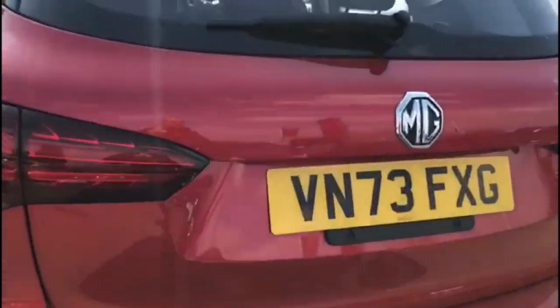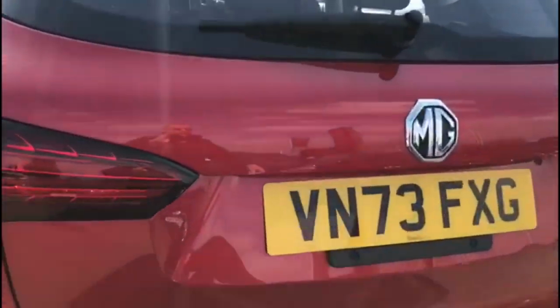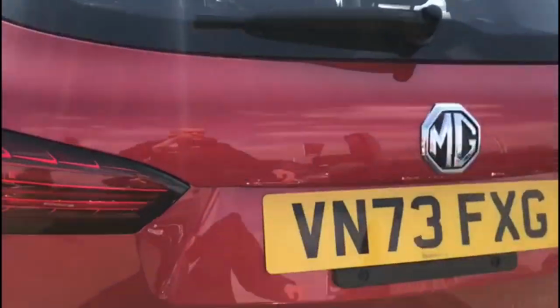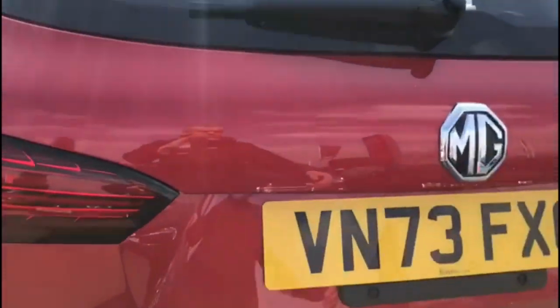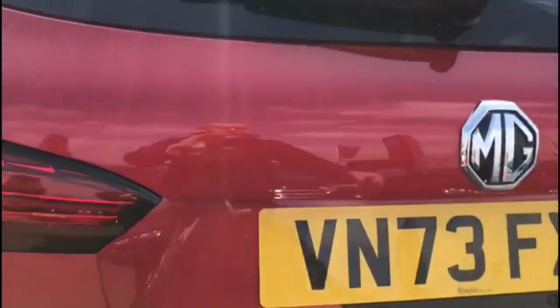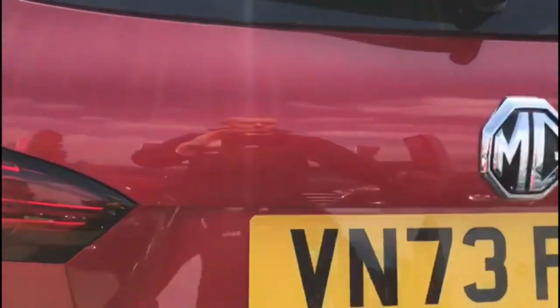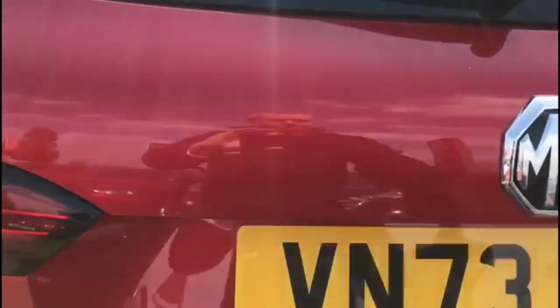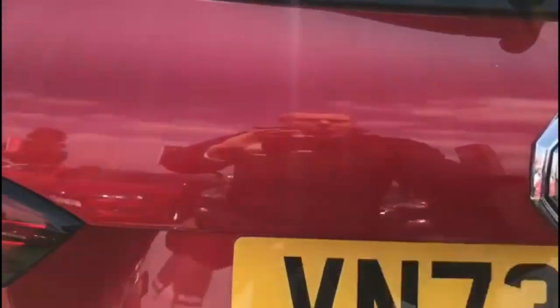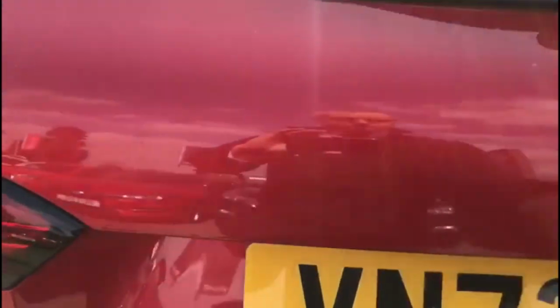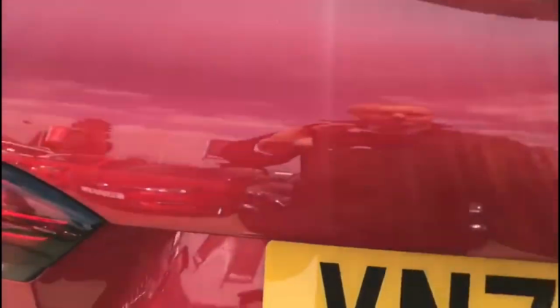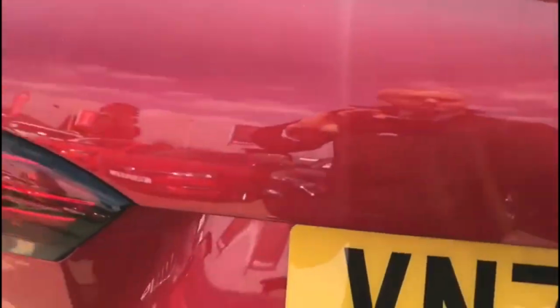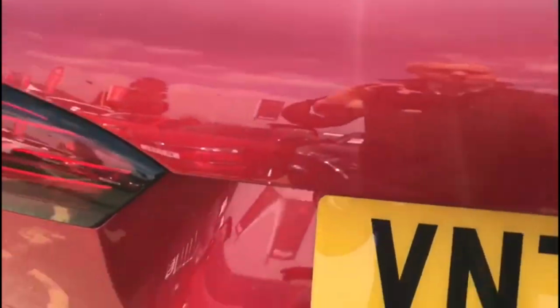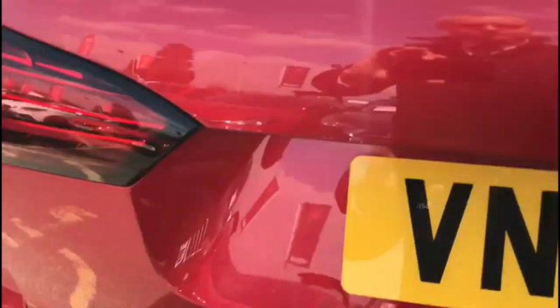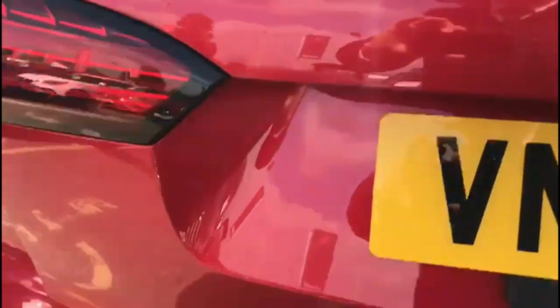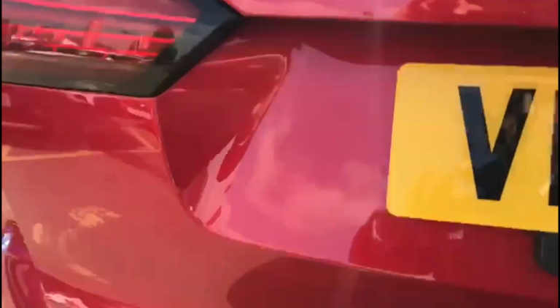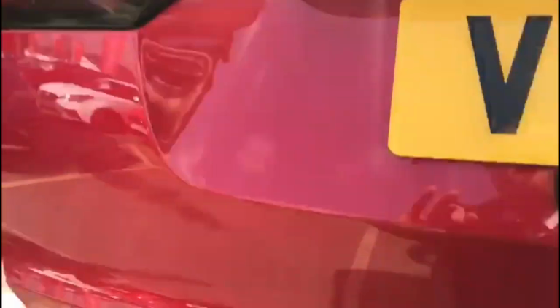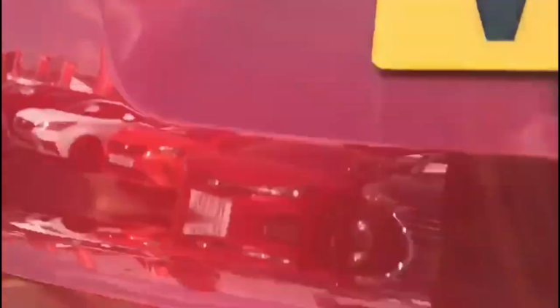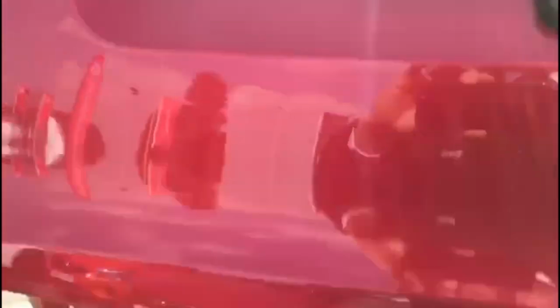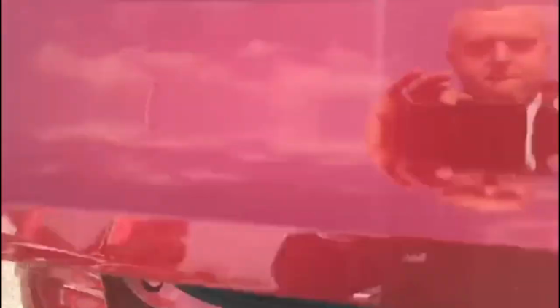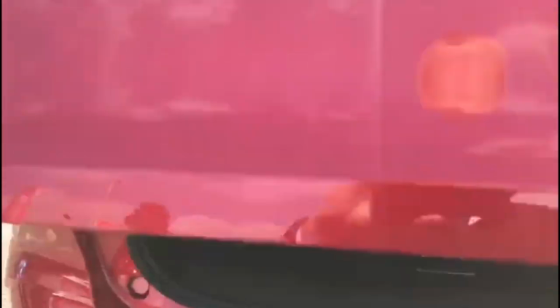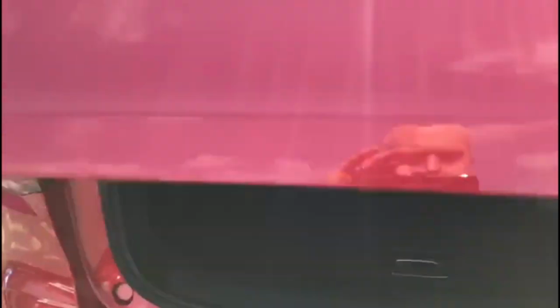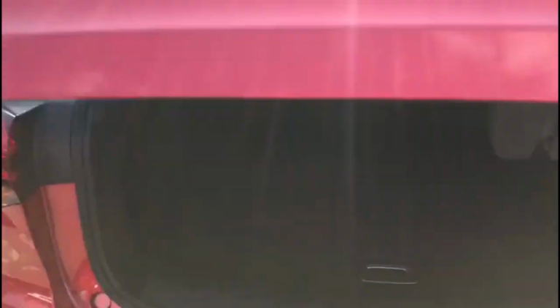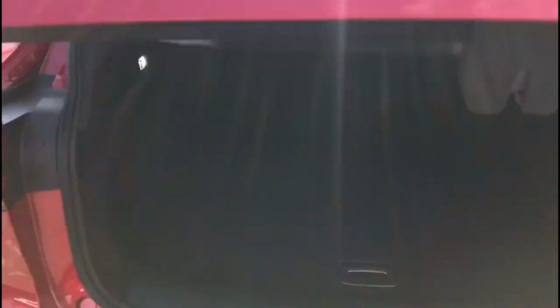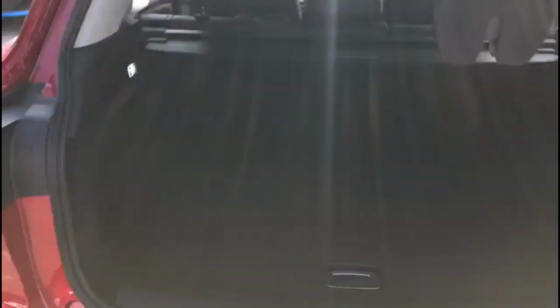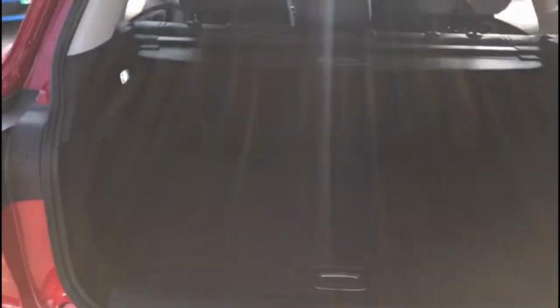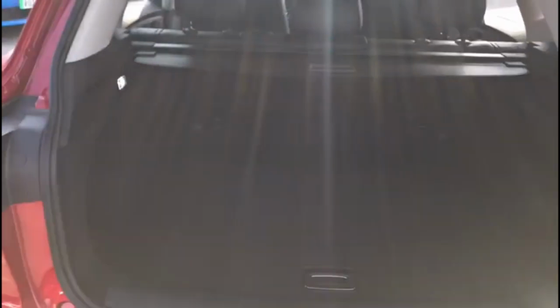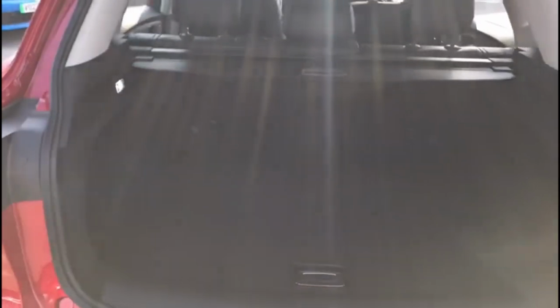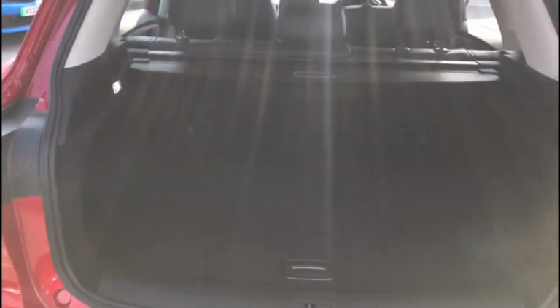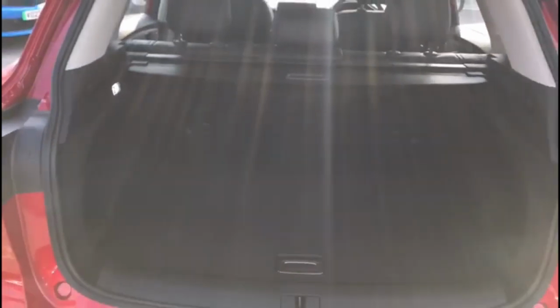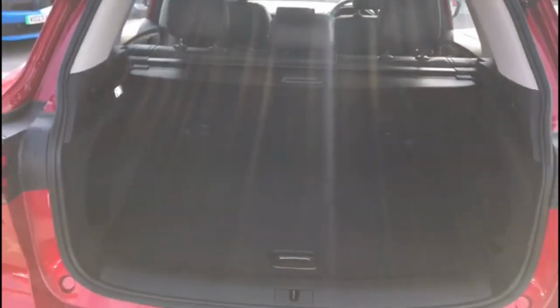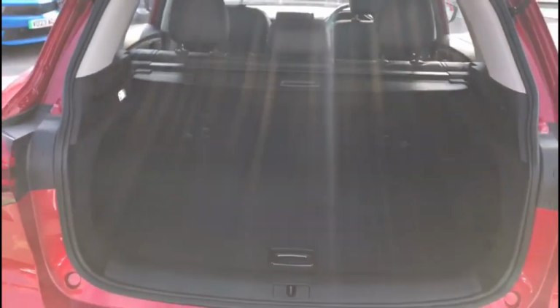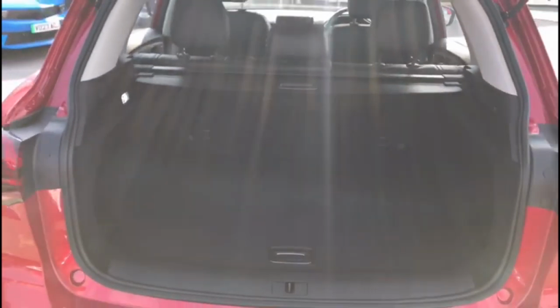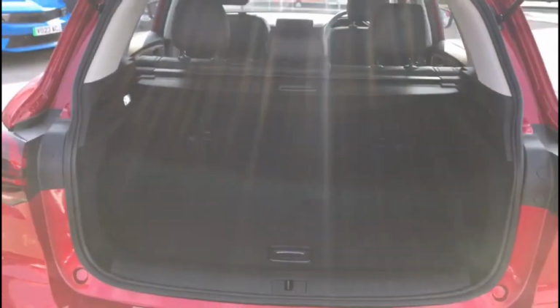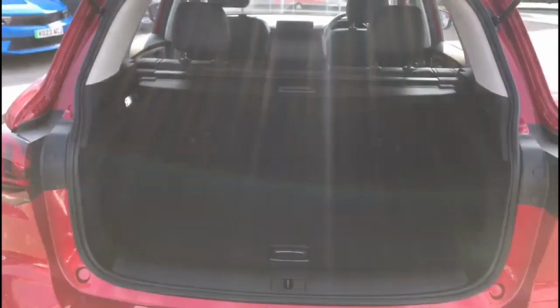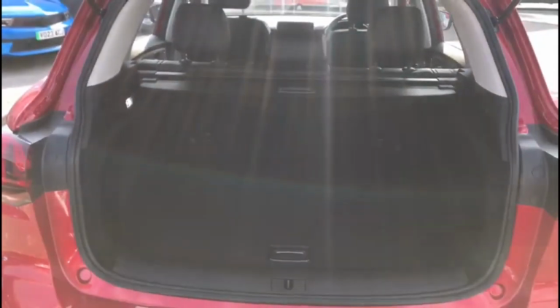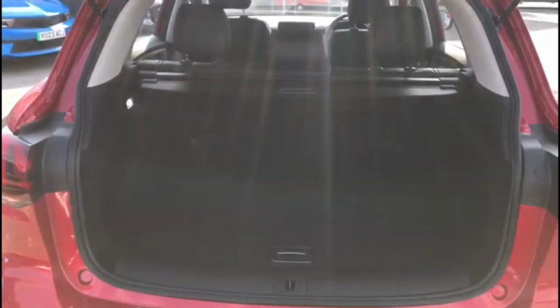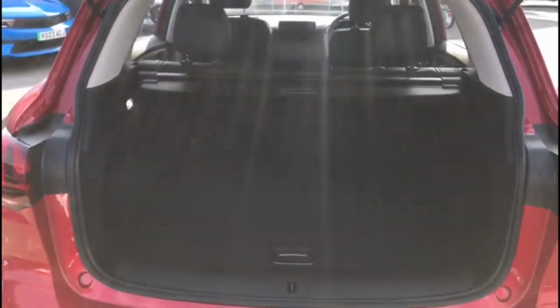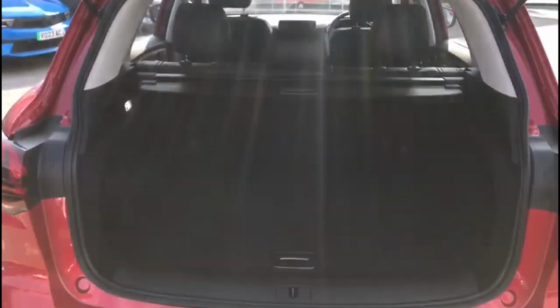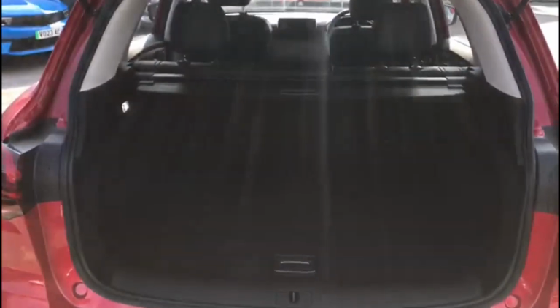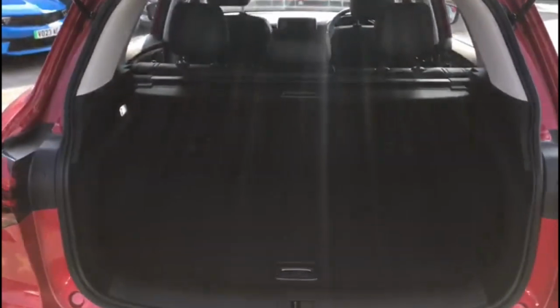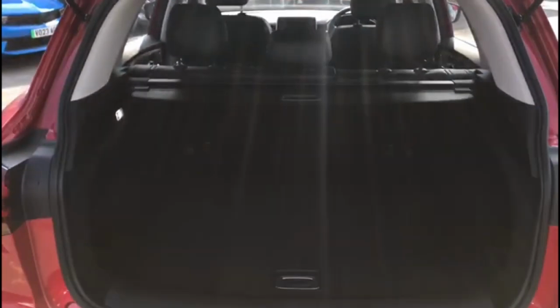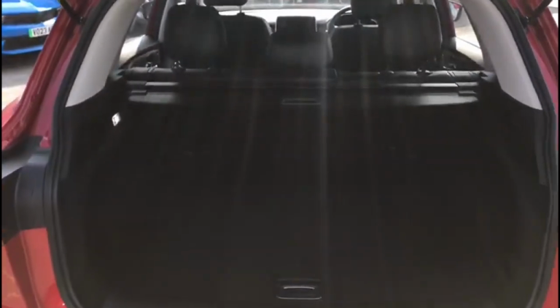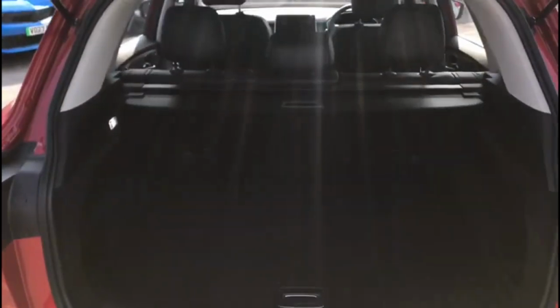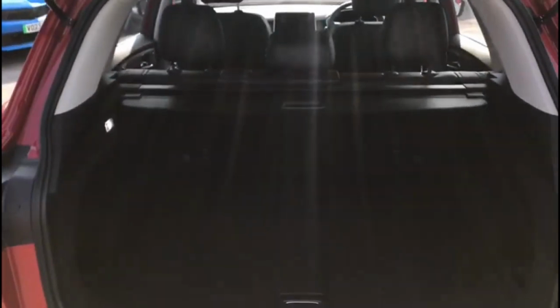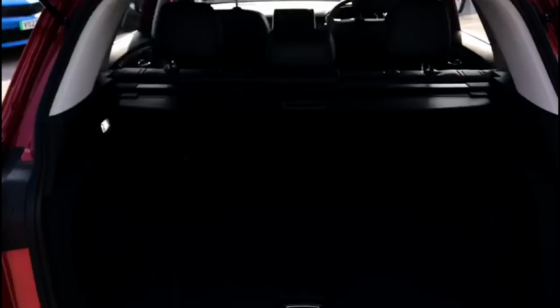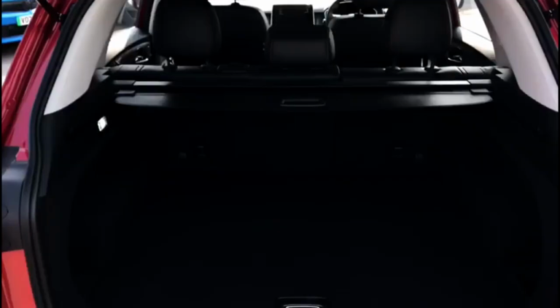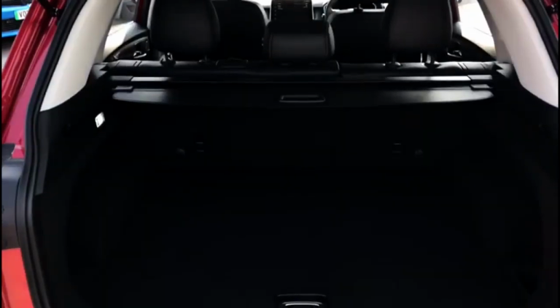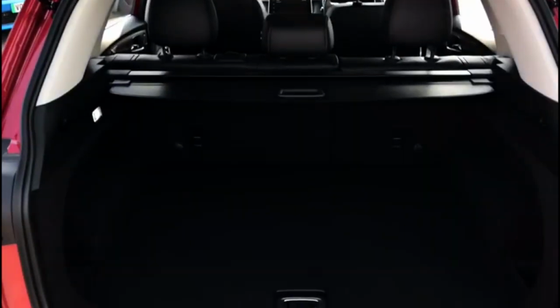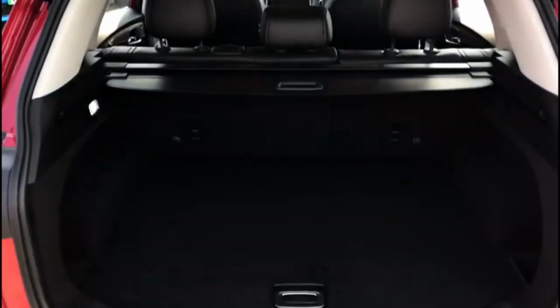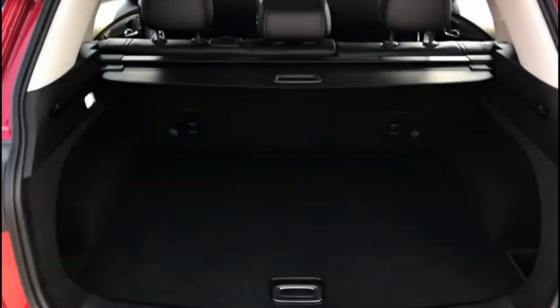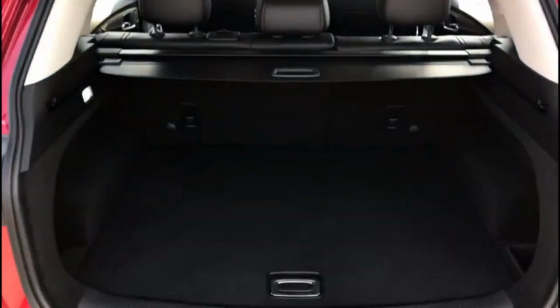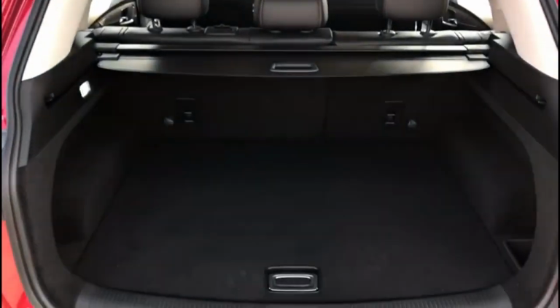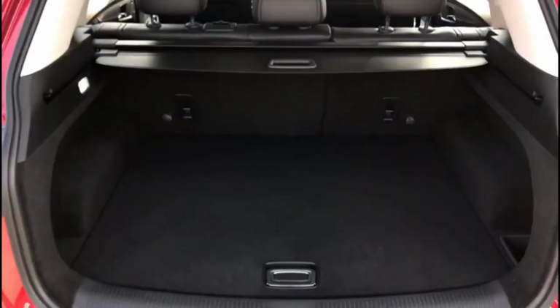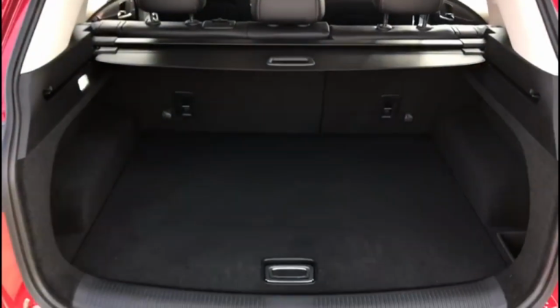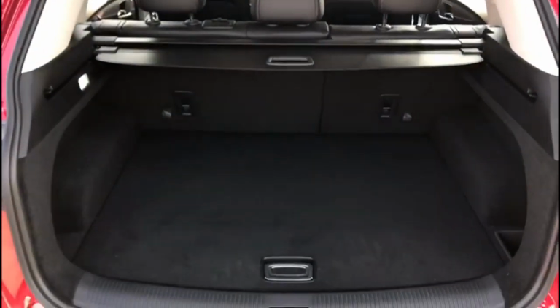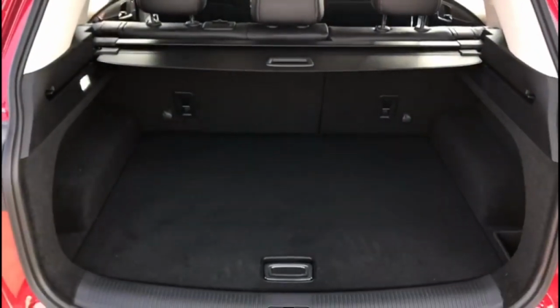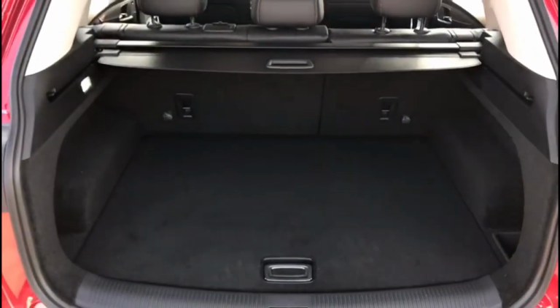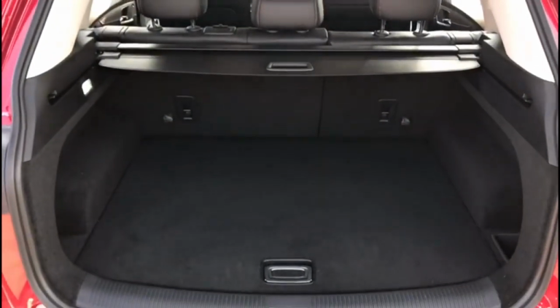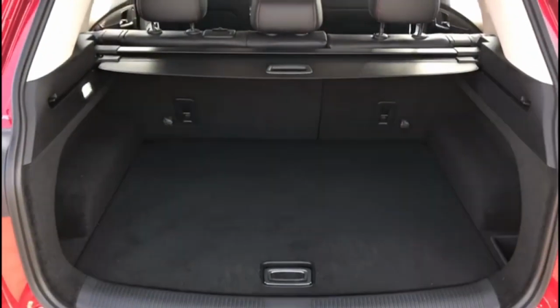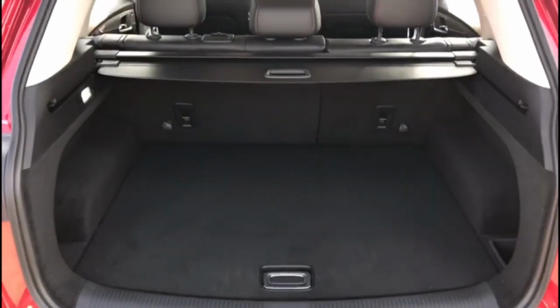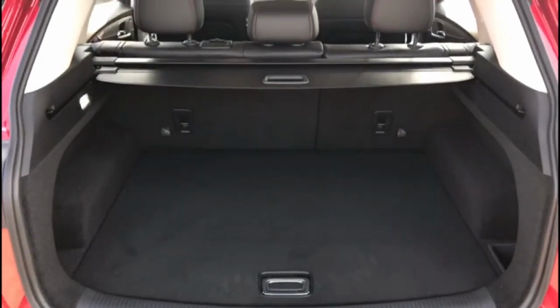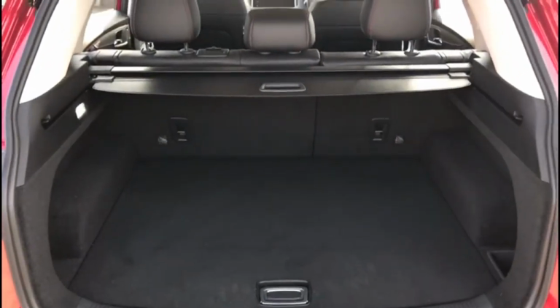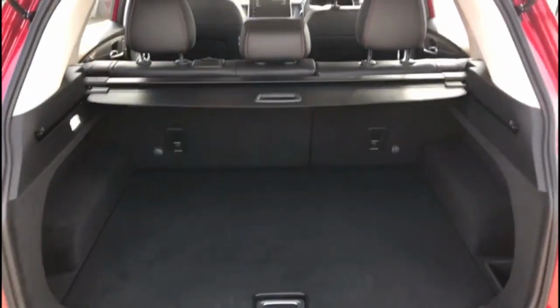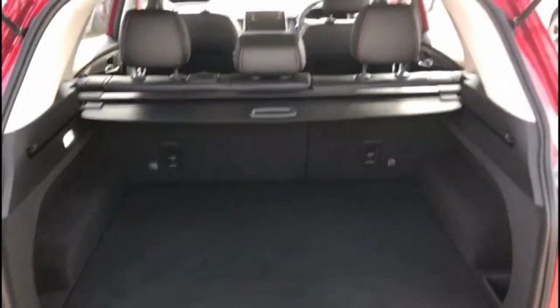As we open the tailgate, you'll find a spacious boot with 60/40-split folding rear seats and a fitted load cover.